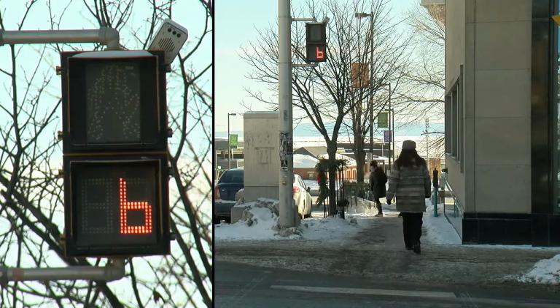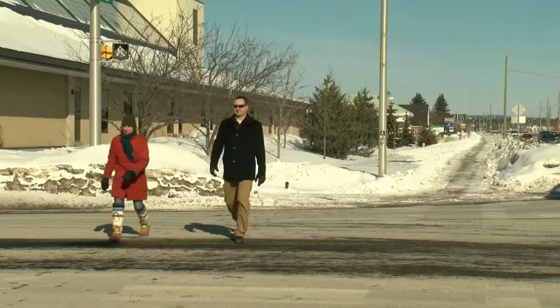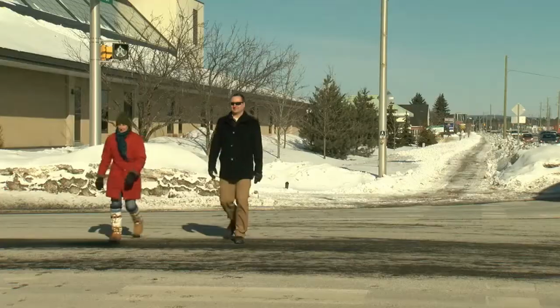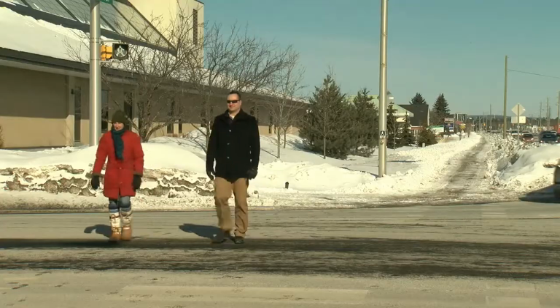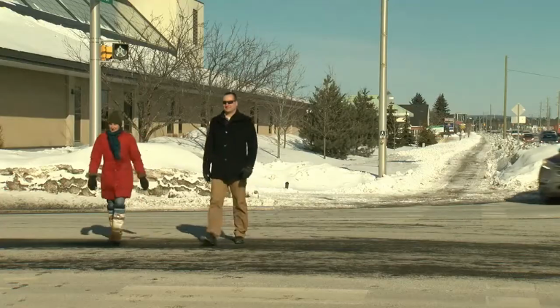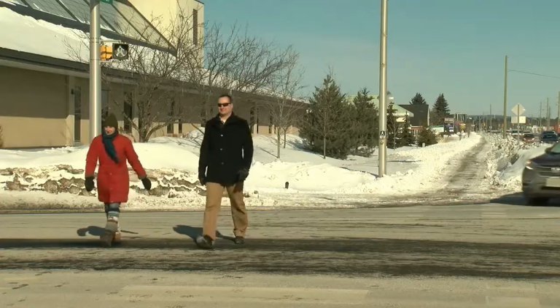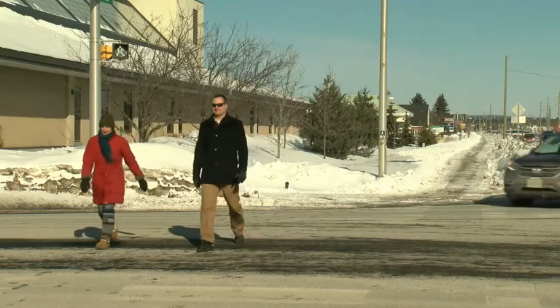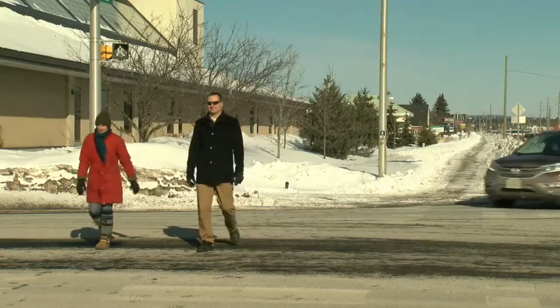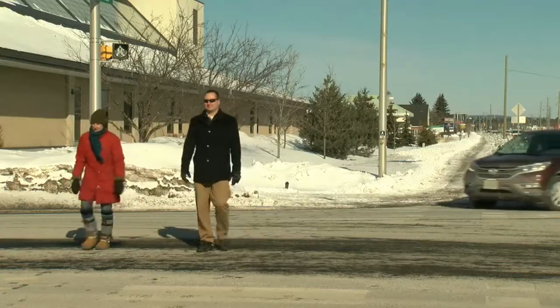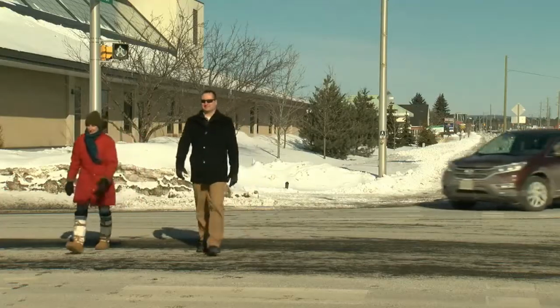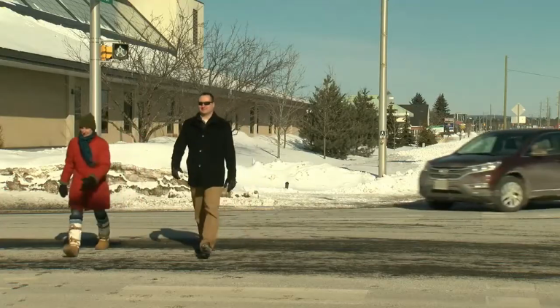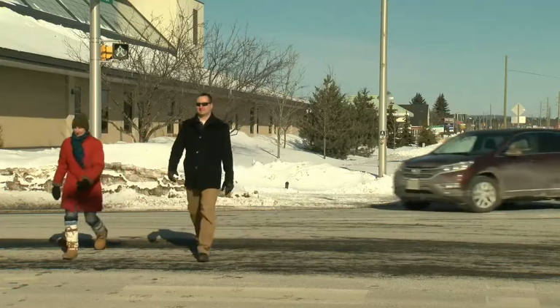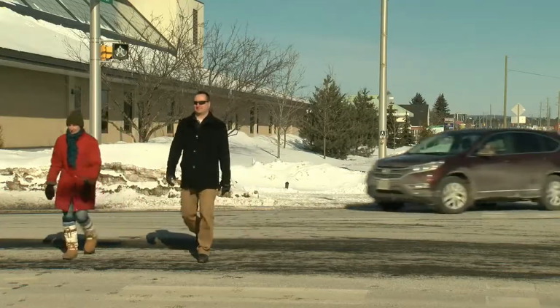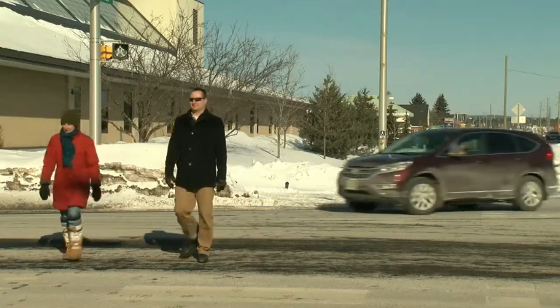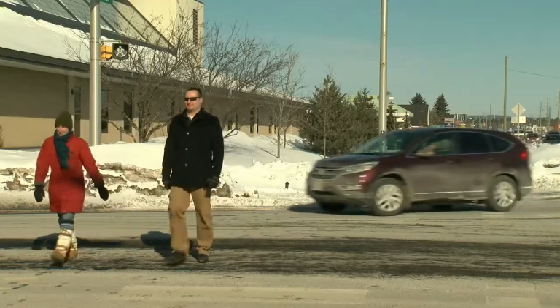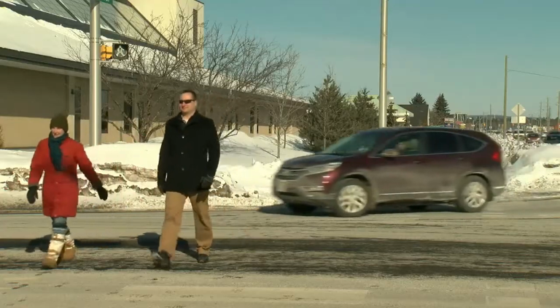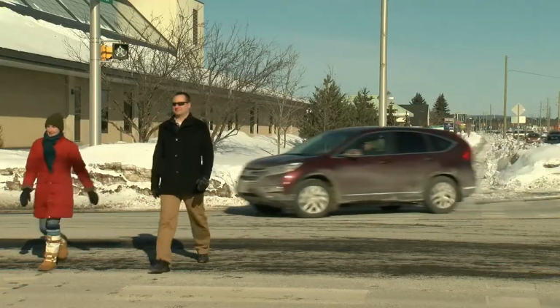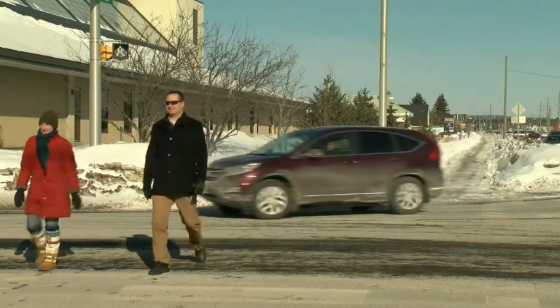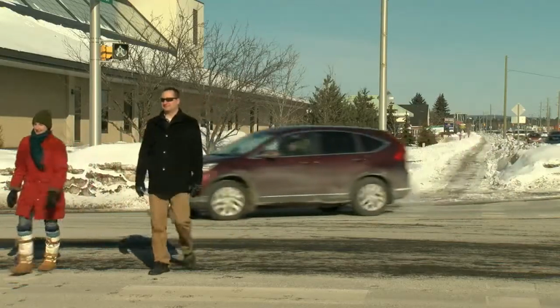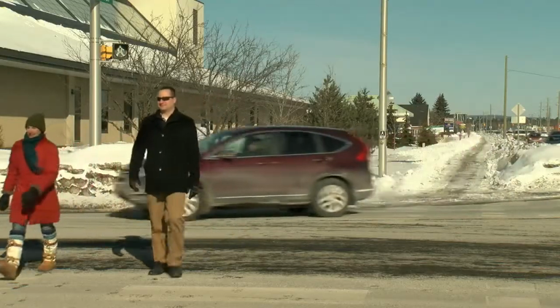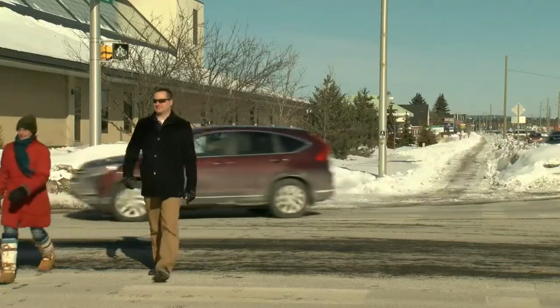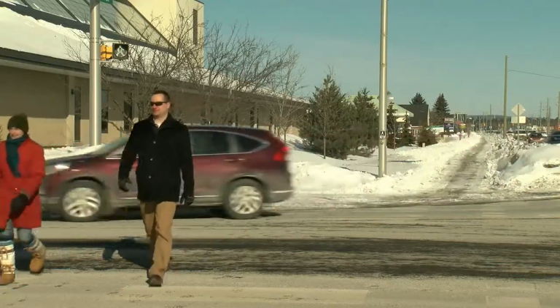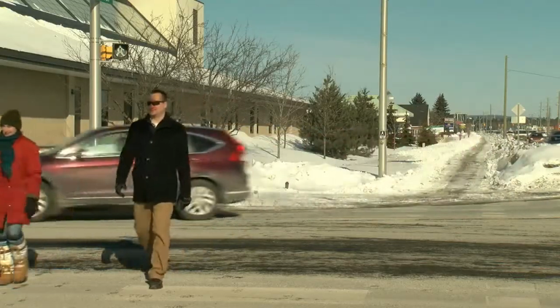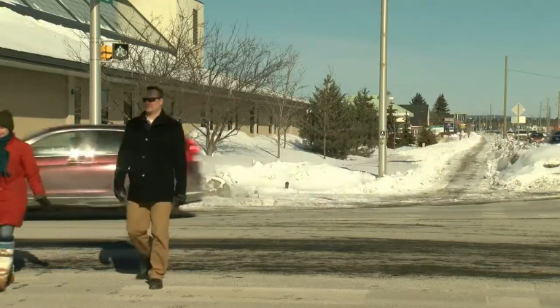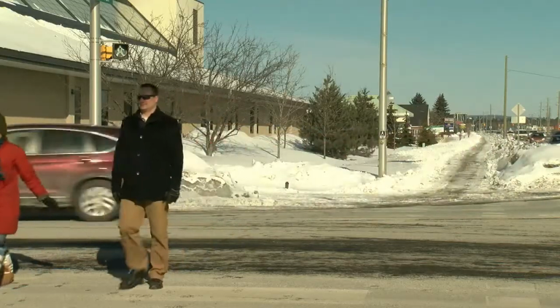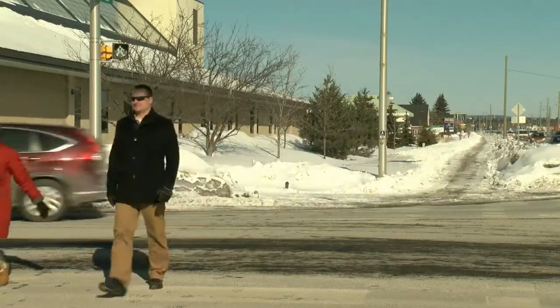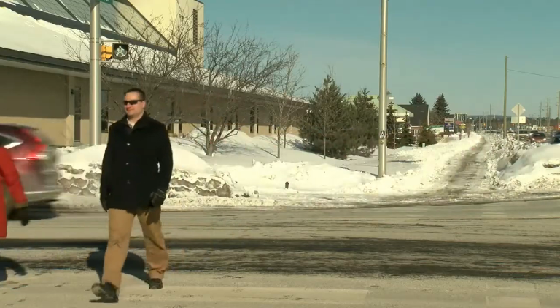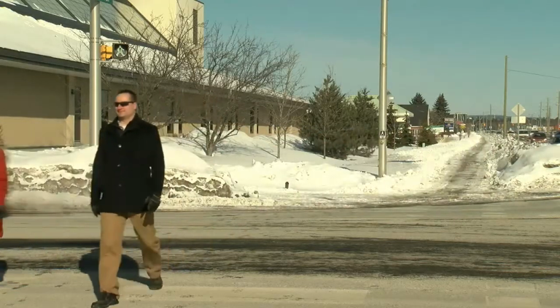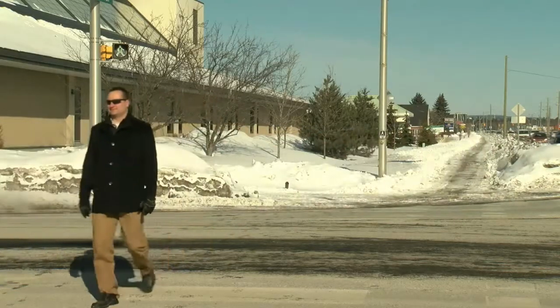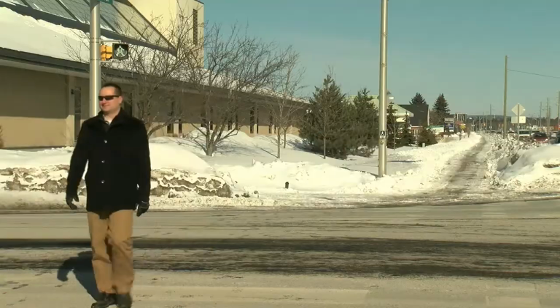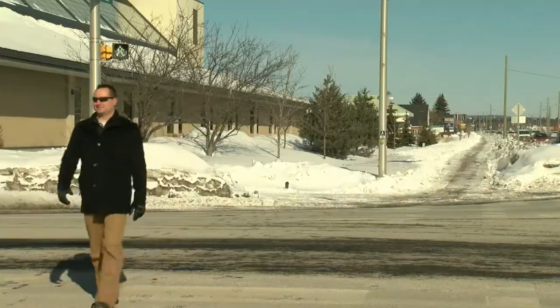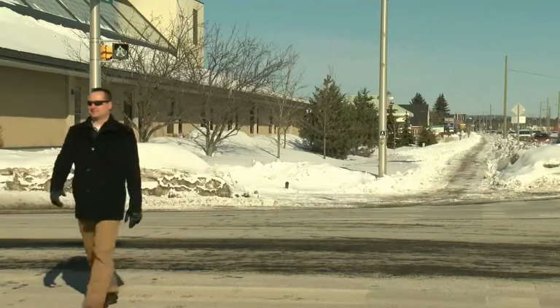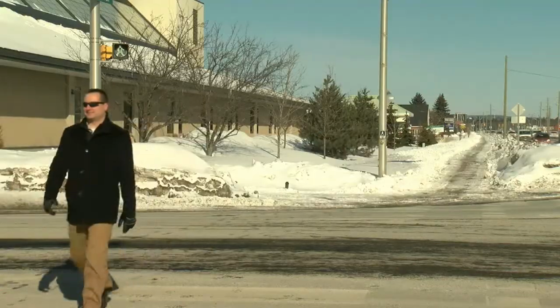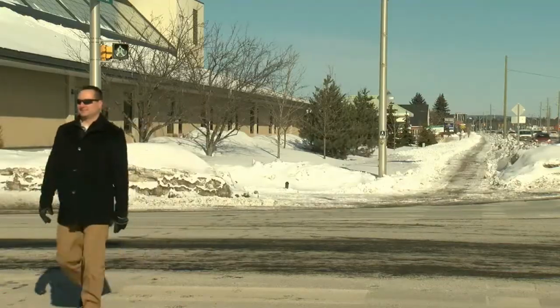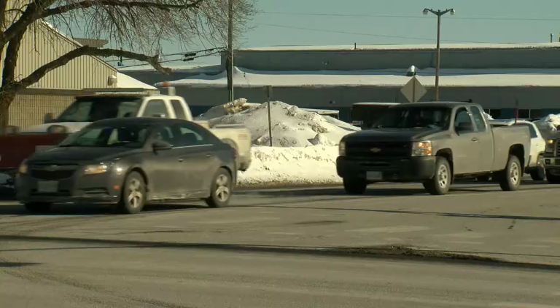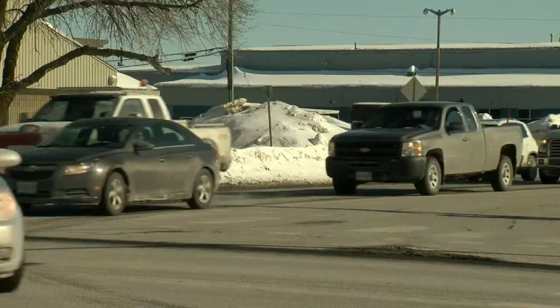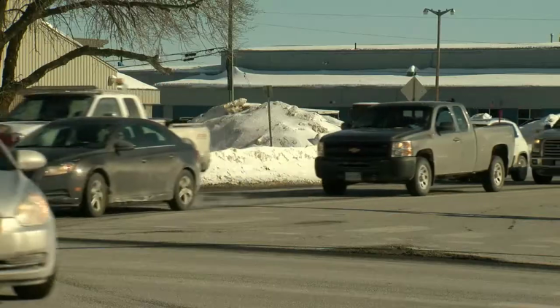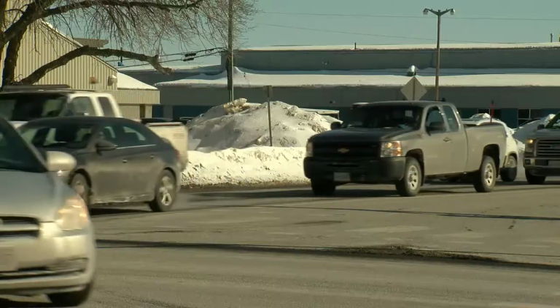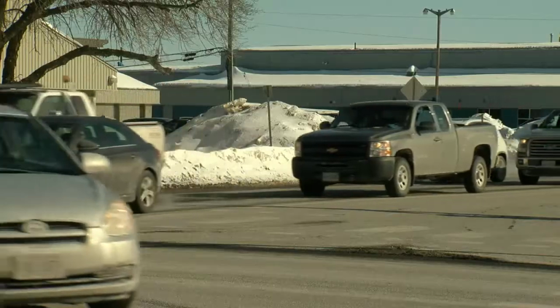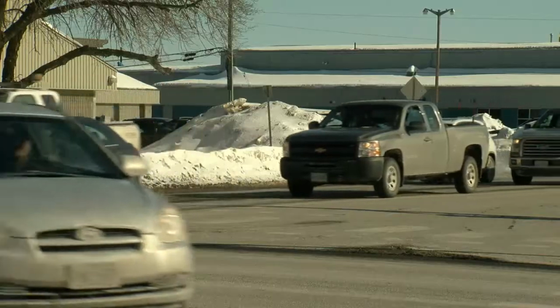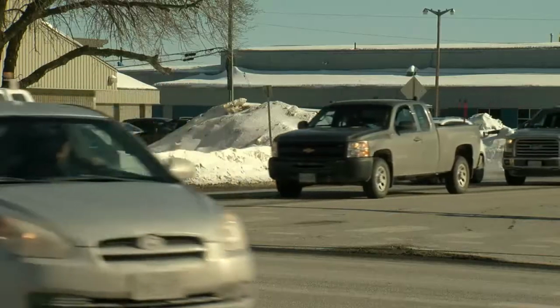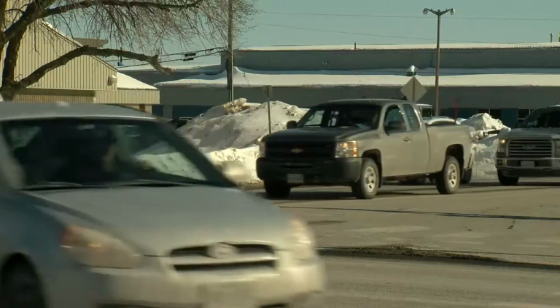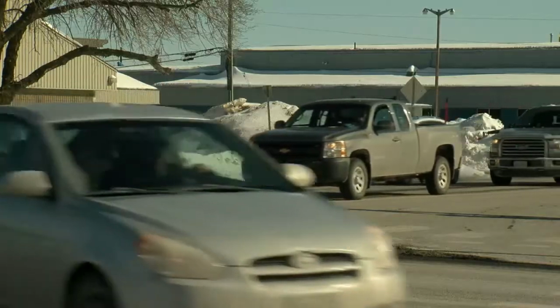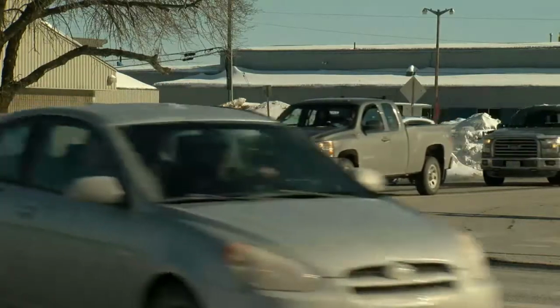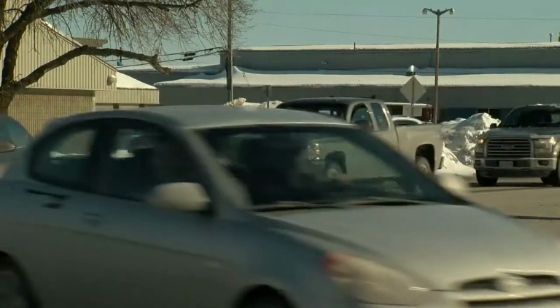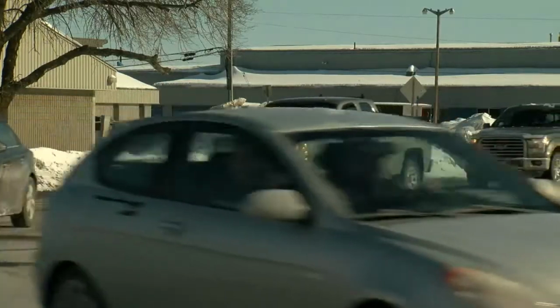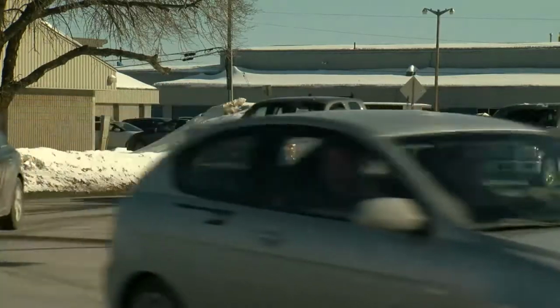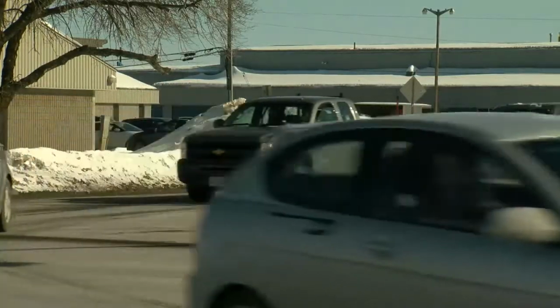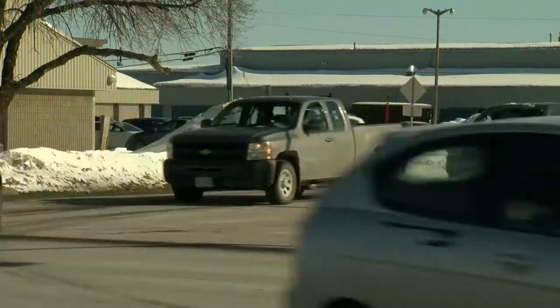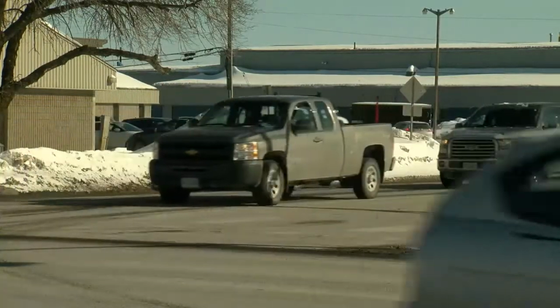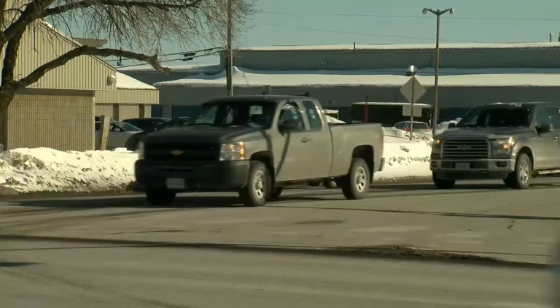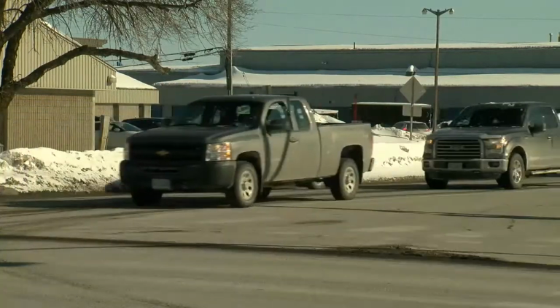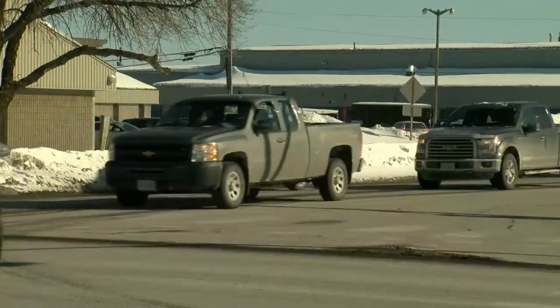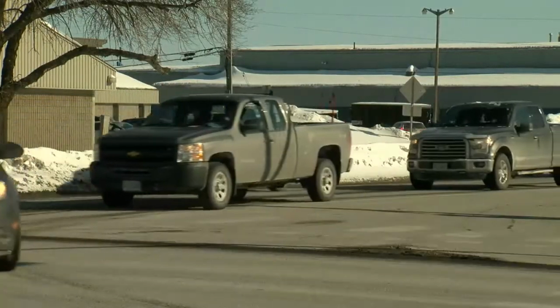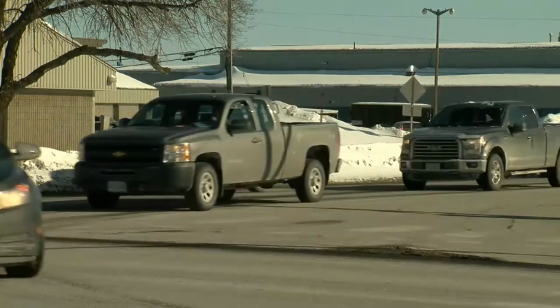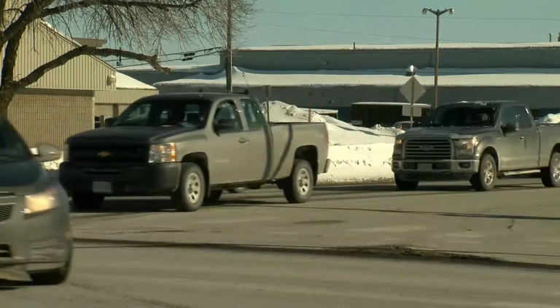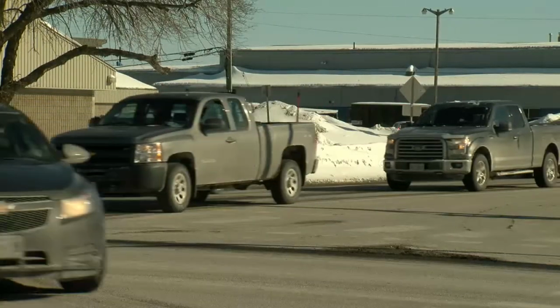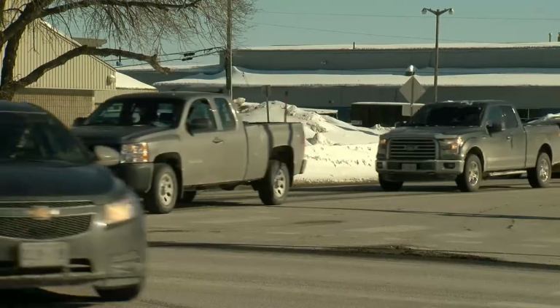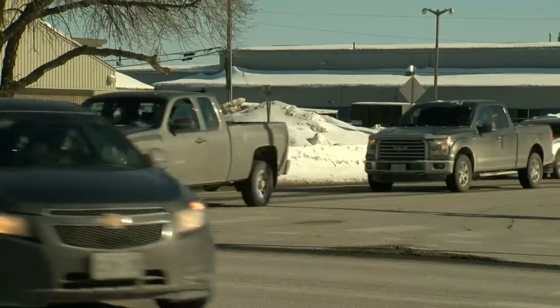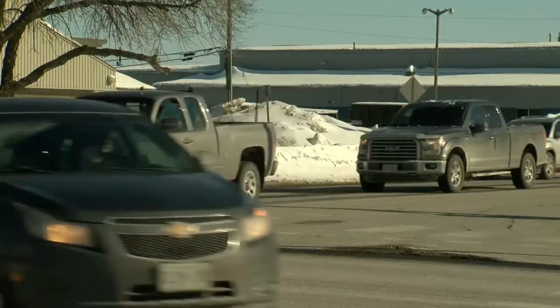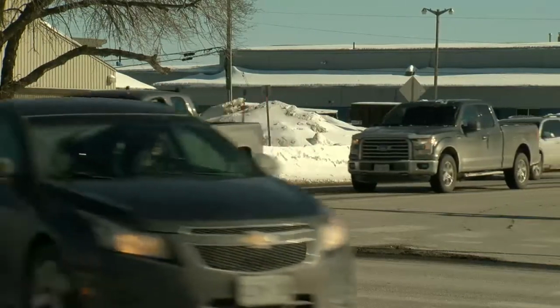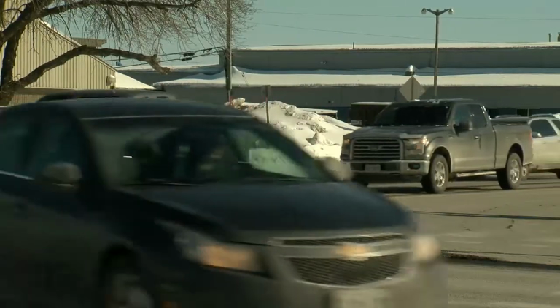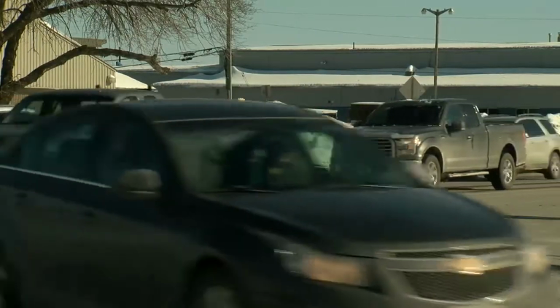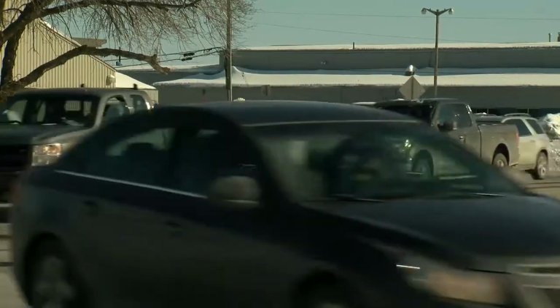When driving, turn cautiously and yield to pedestrians. Remember, they are vulnerable road users.